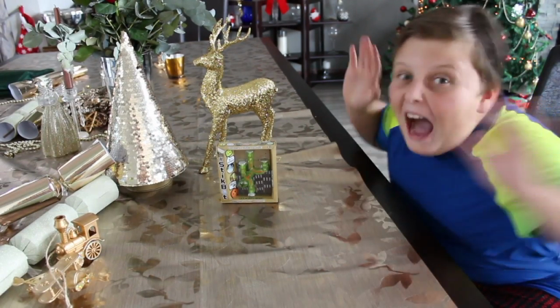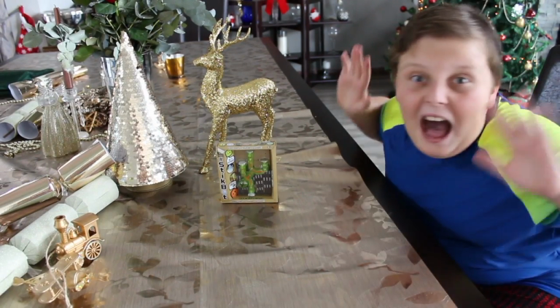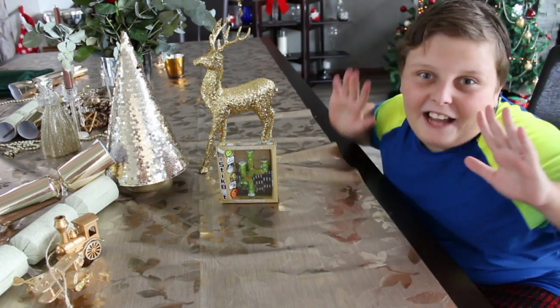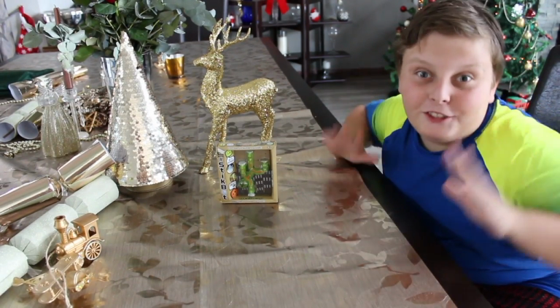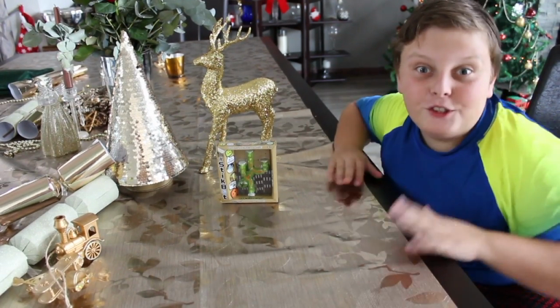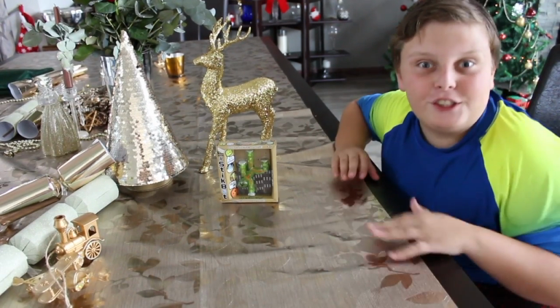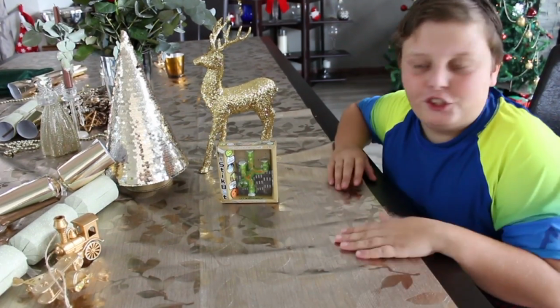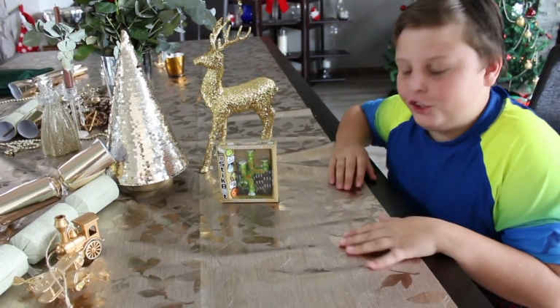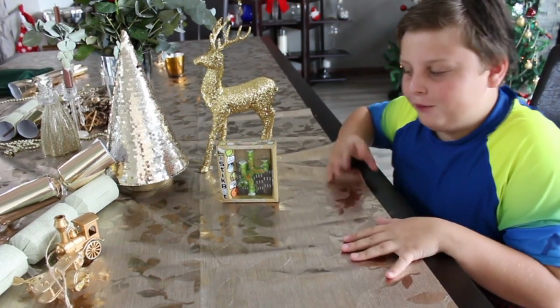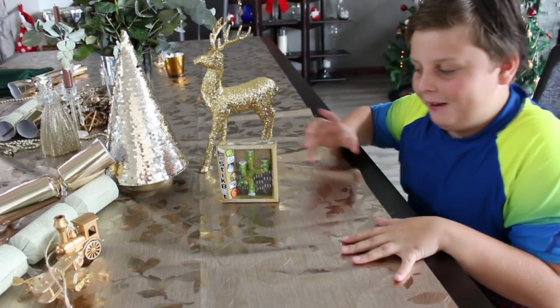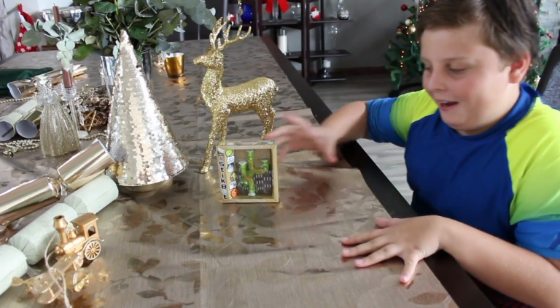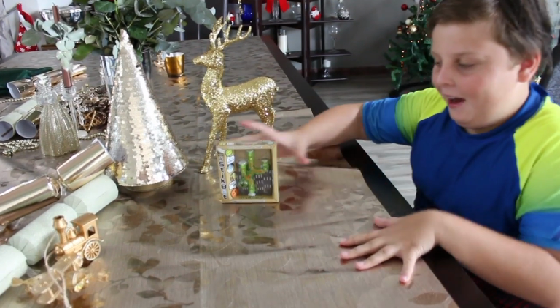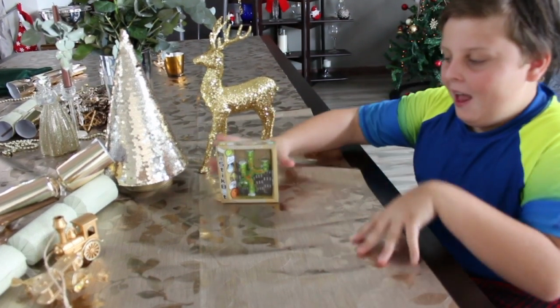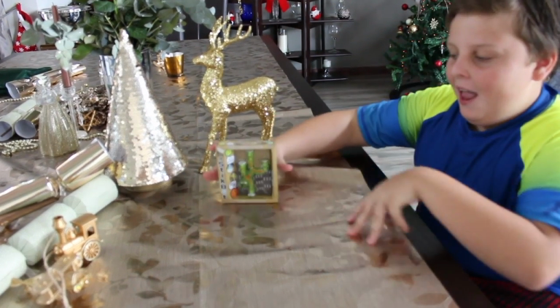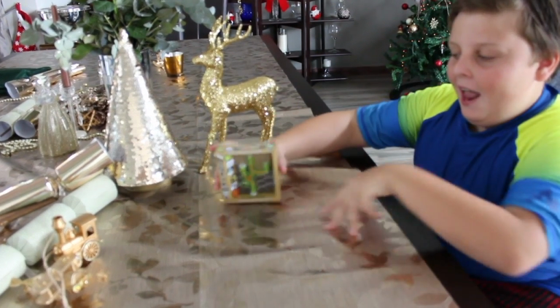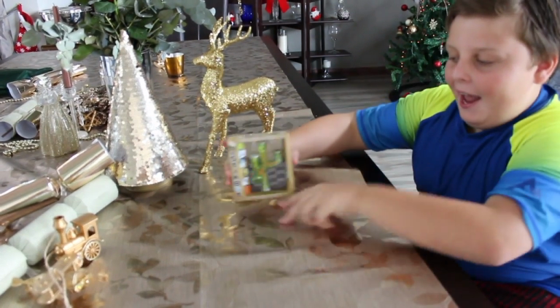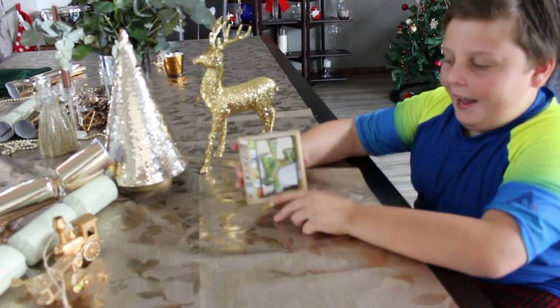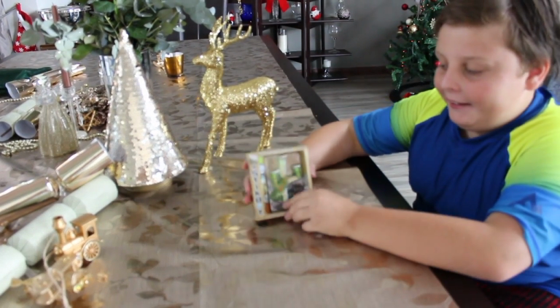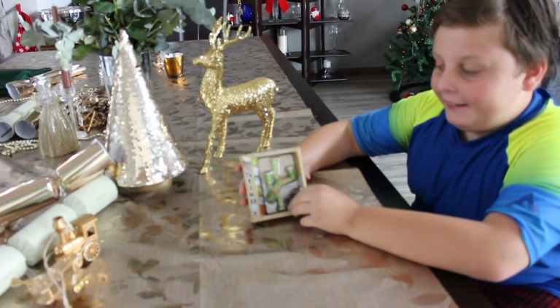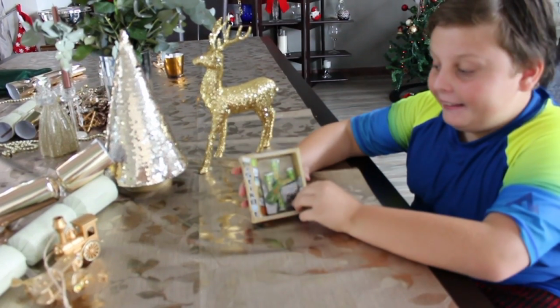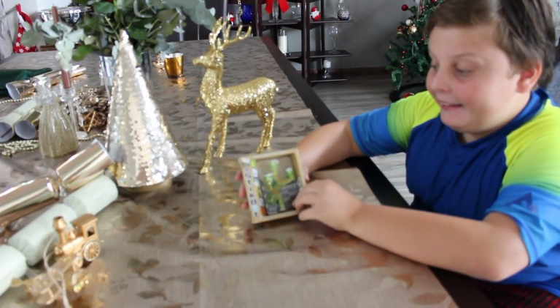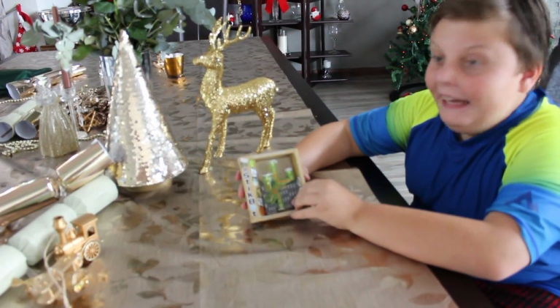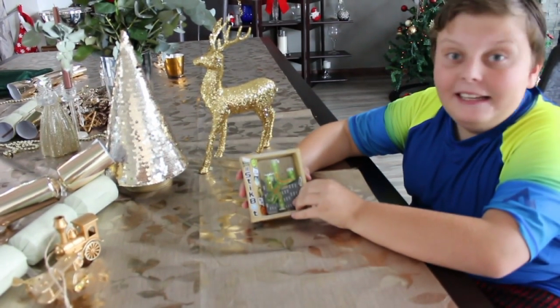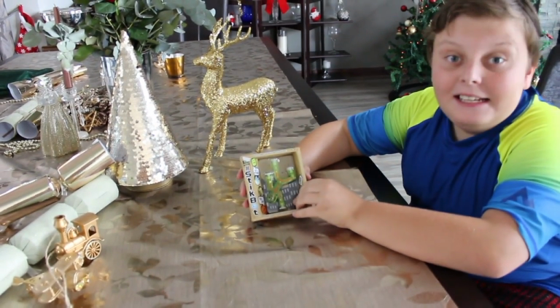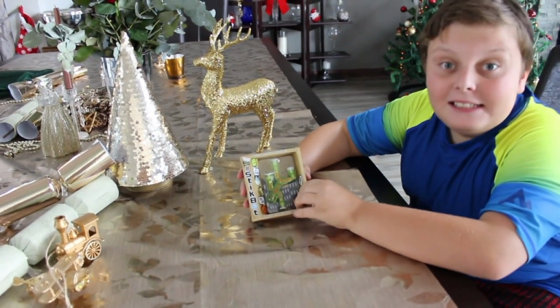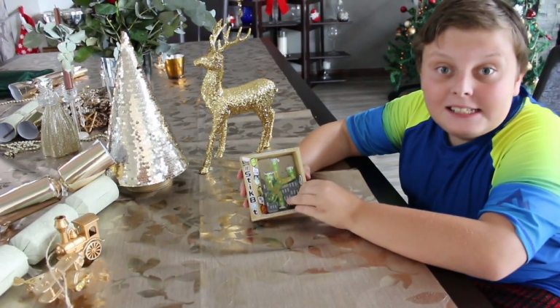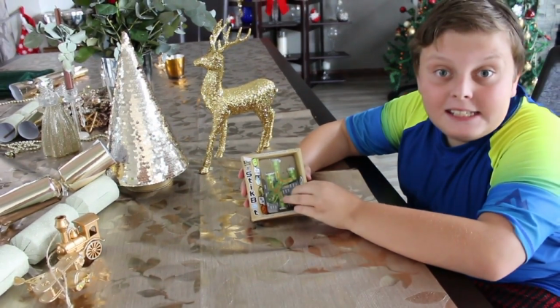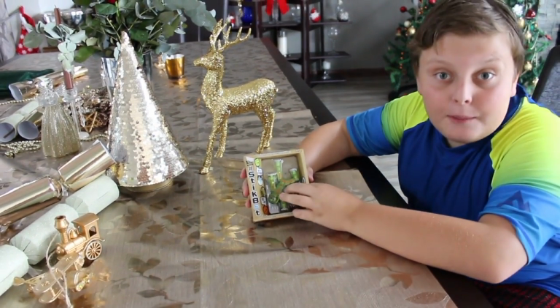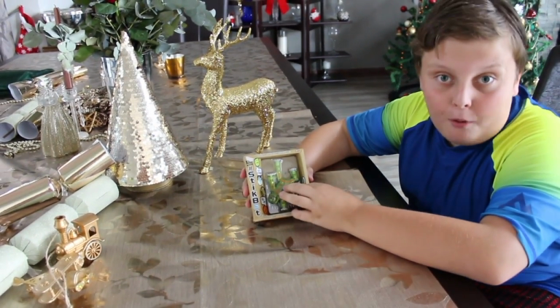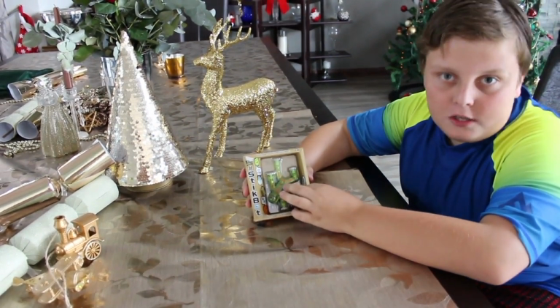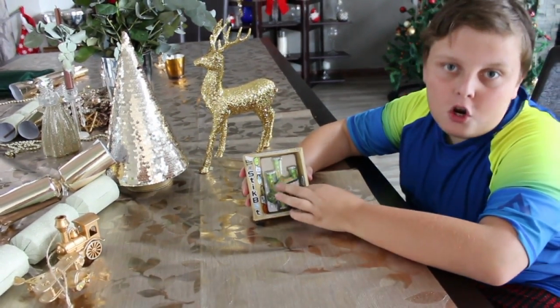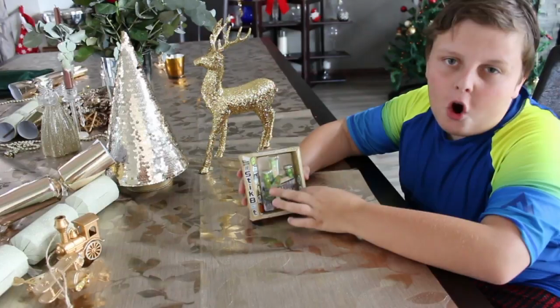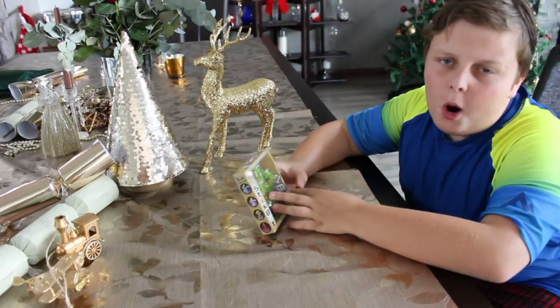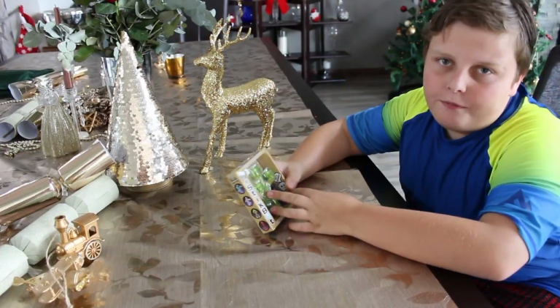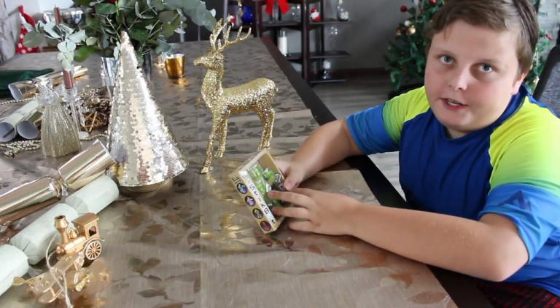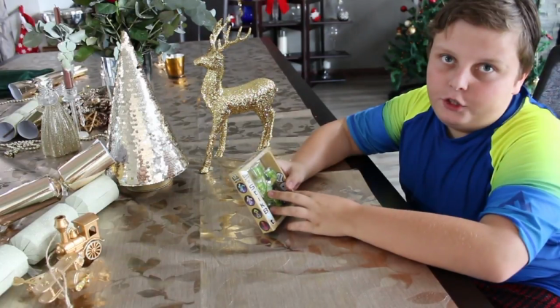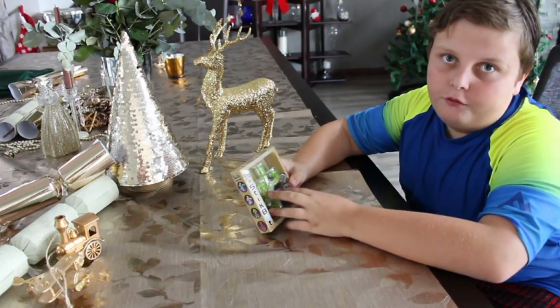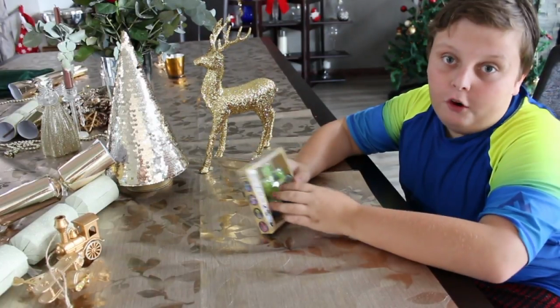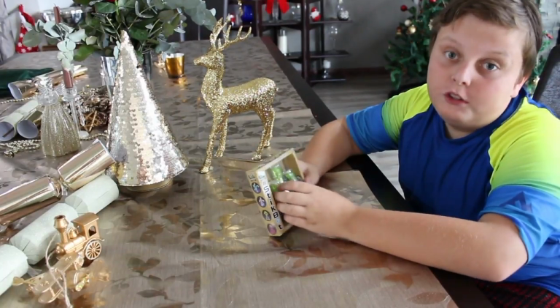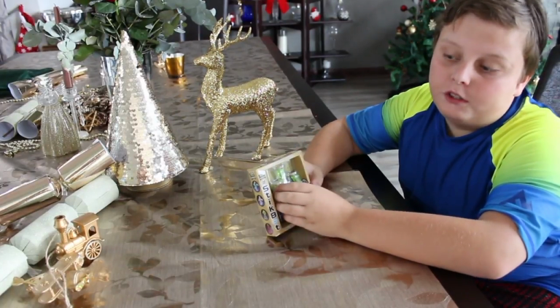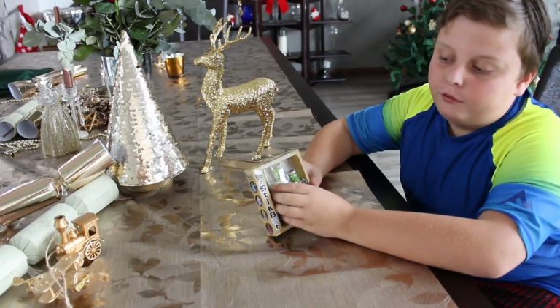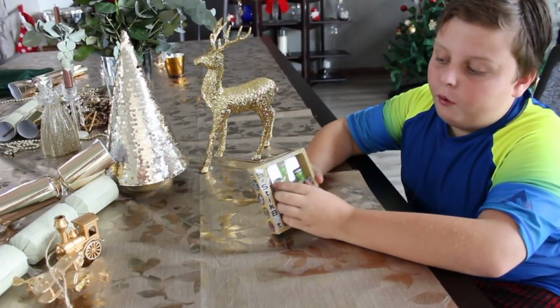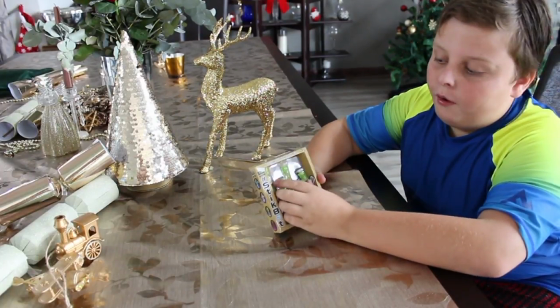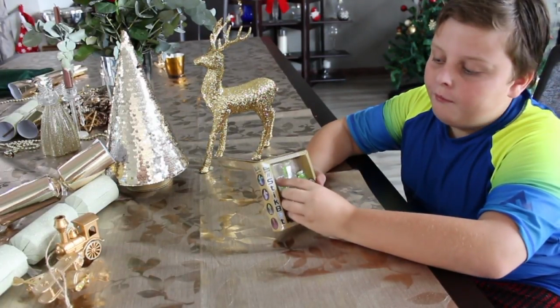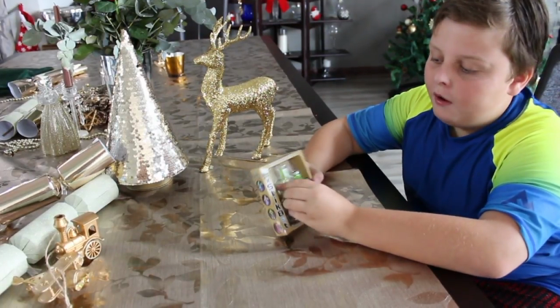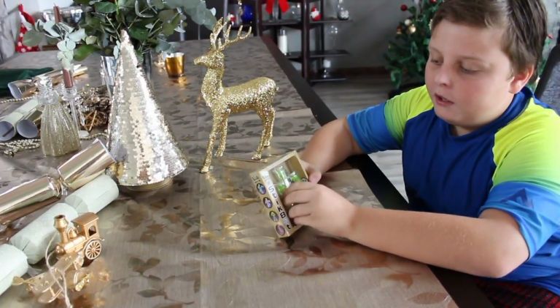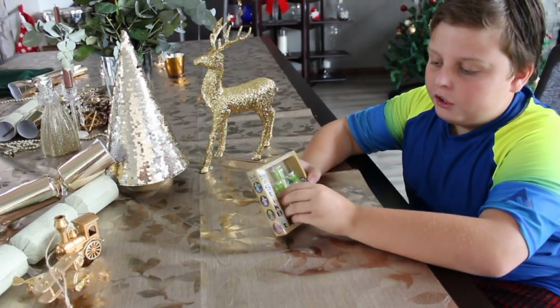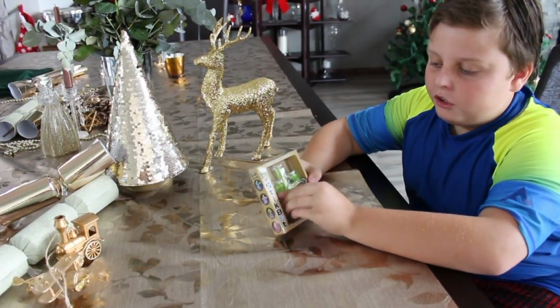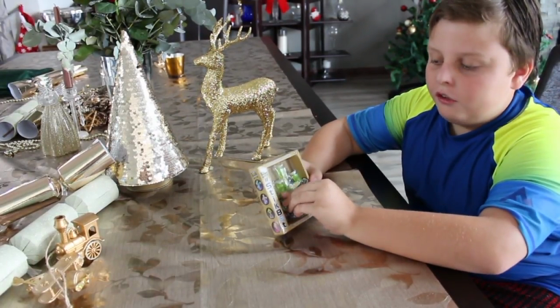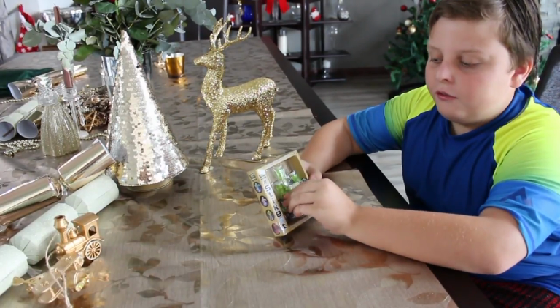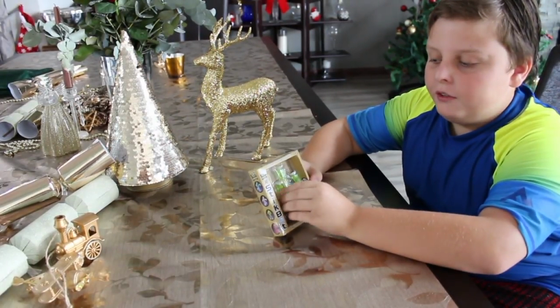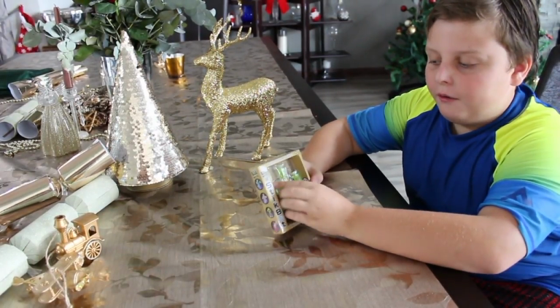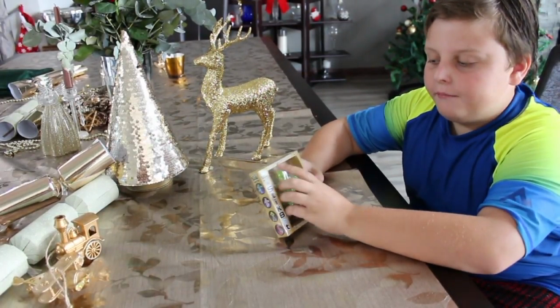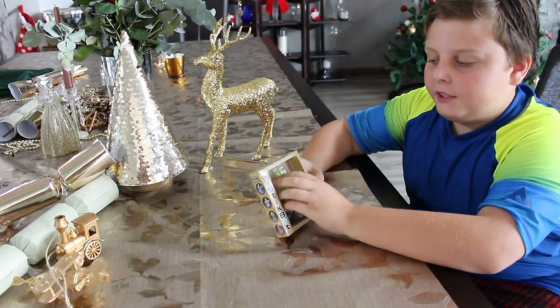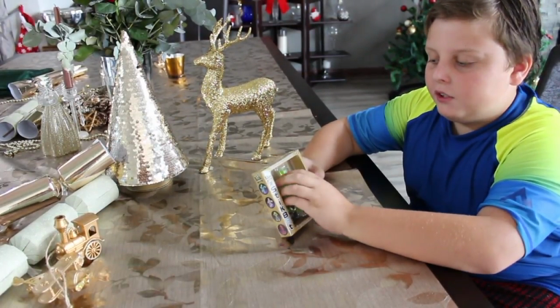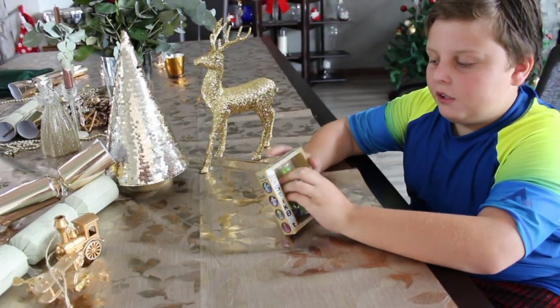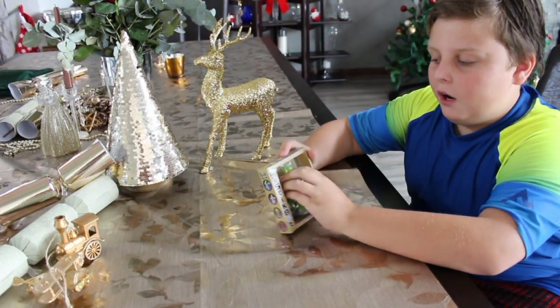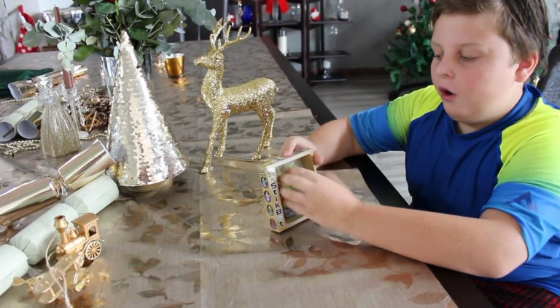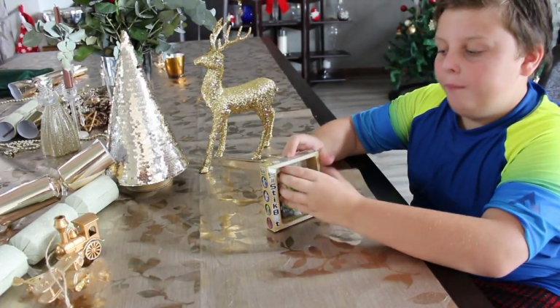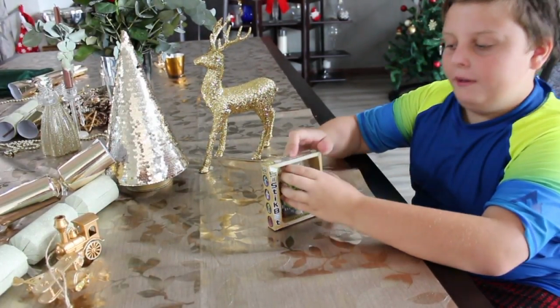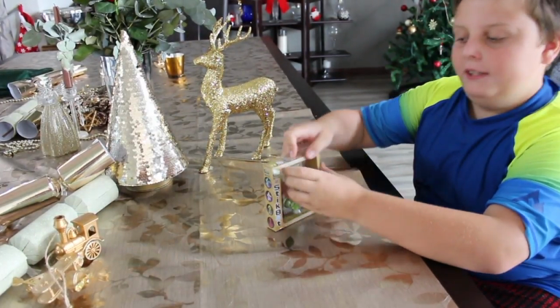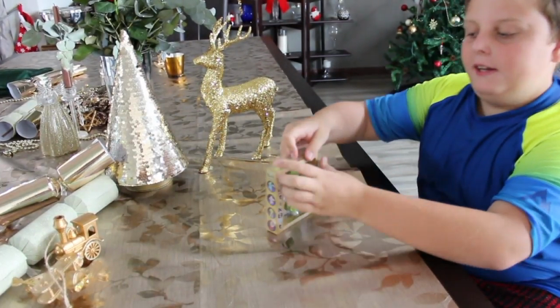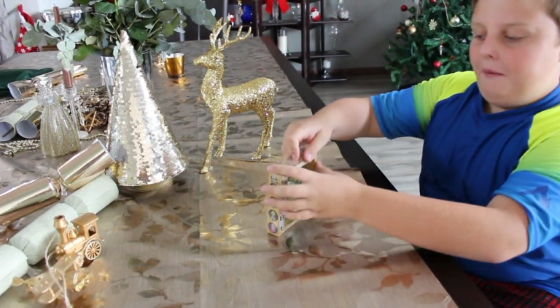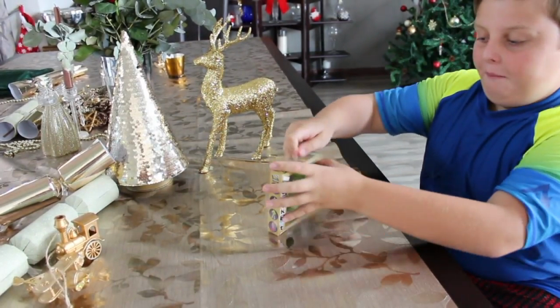Hi, Tristan Chi here, and here is the stick box. Hopefully you voted for them, so yeah, let's open this up.